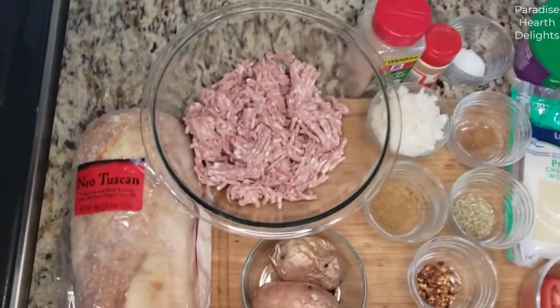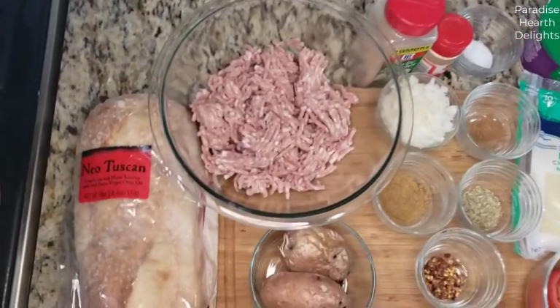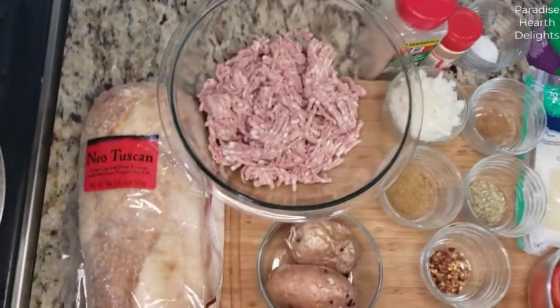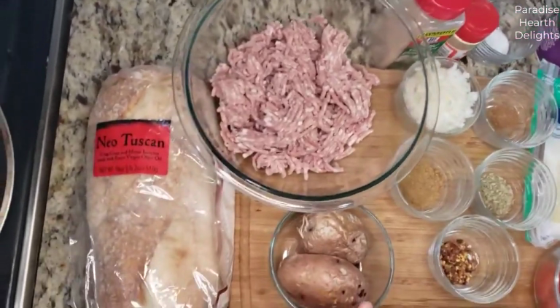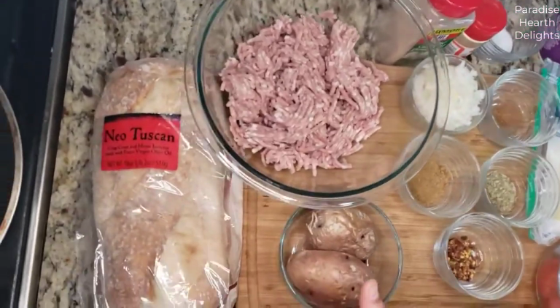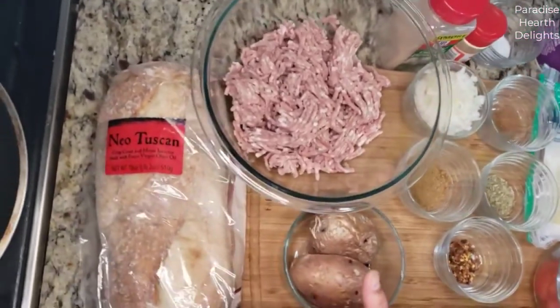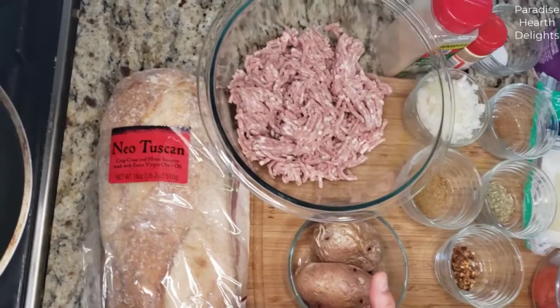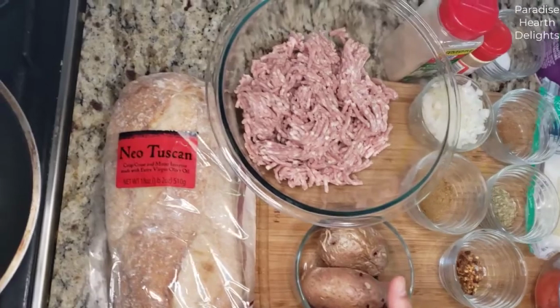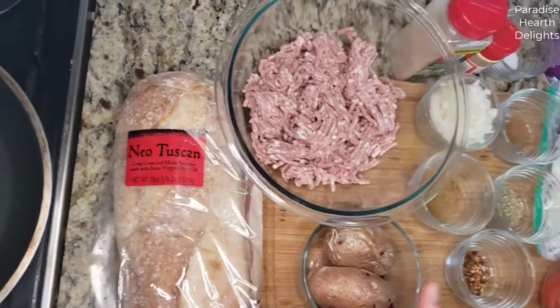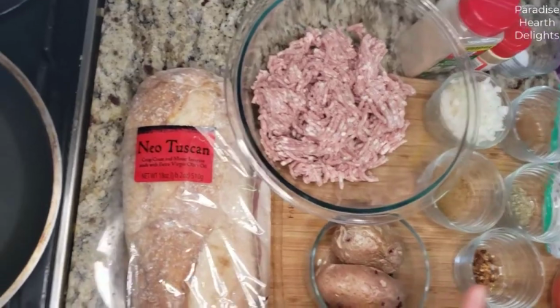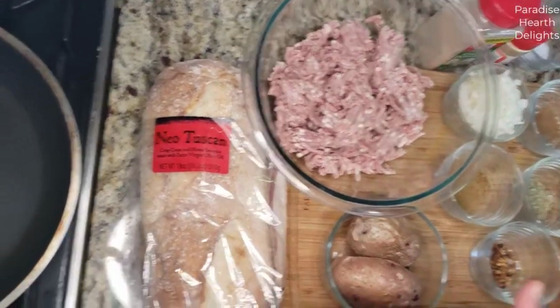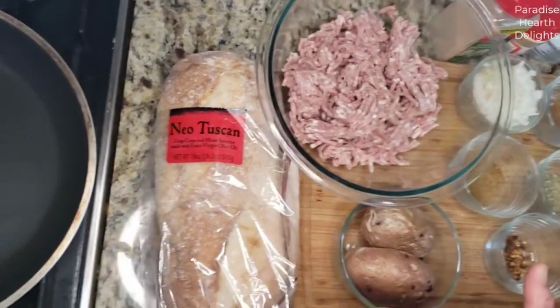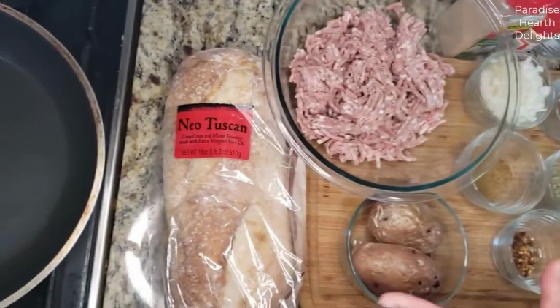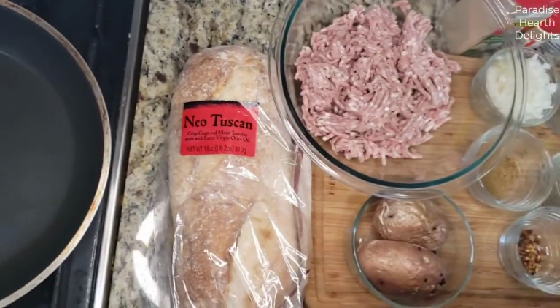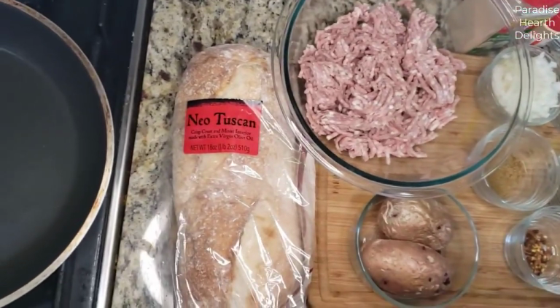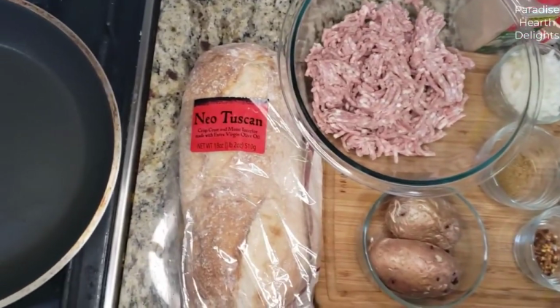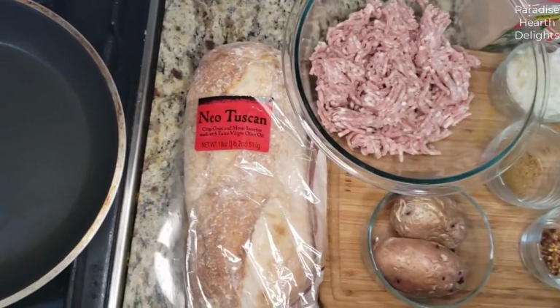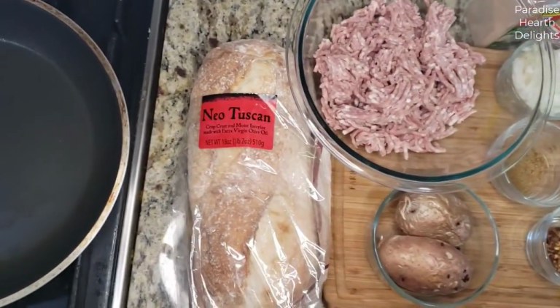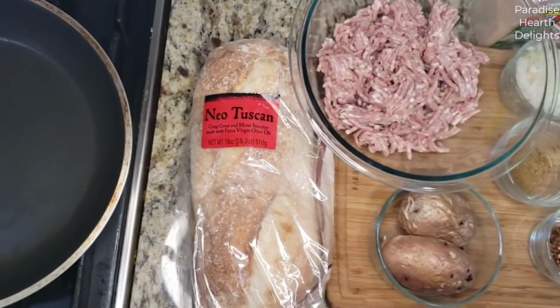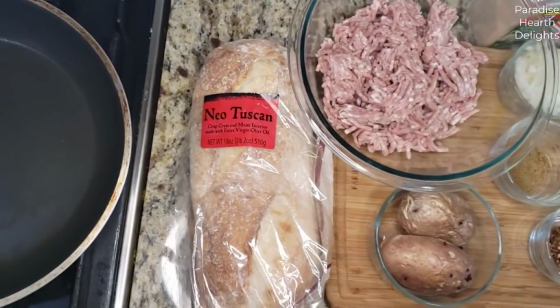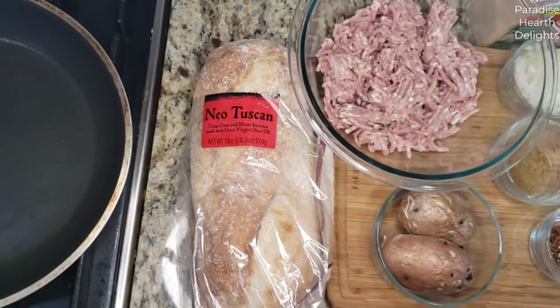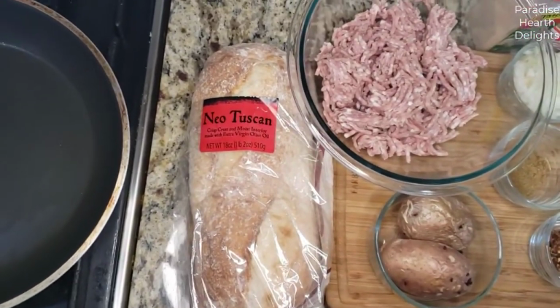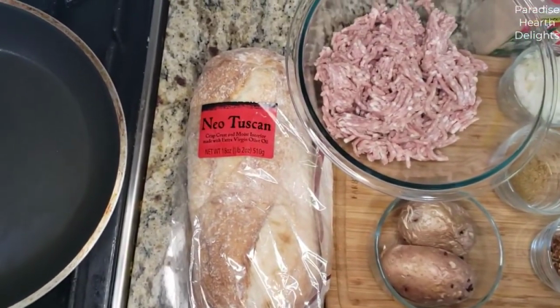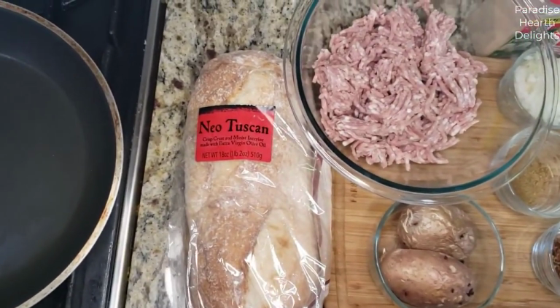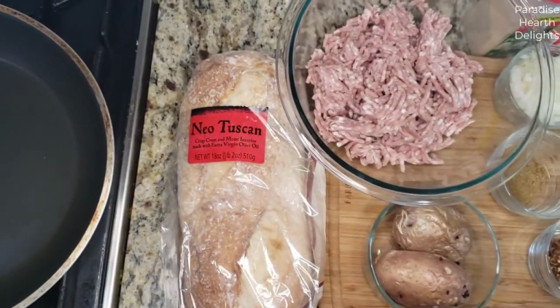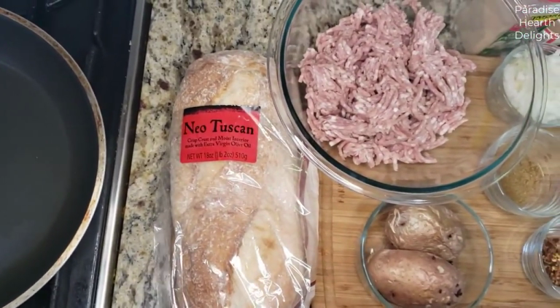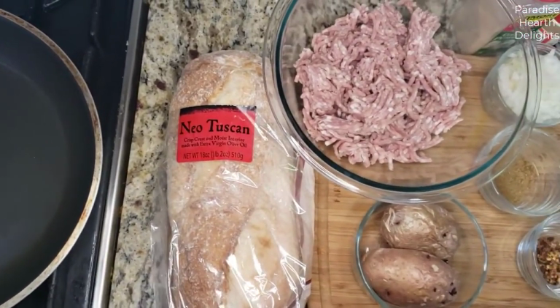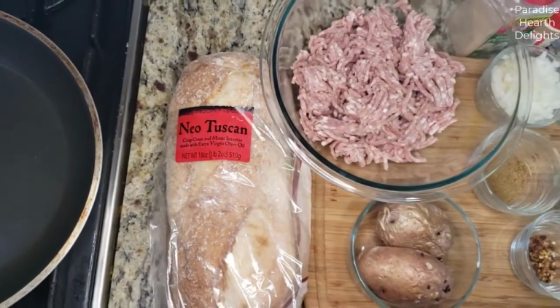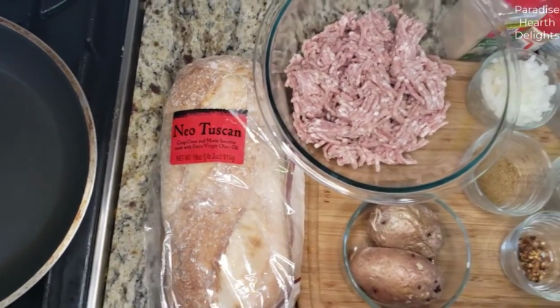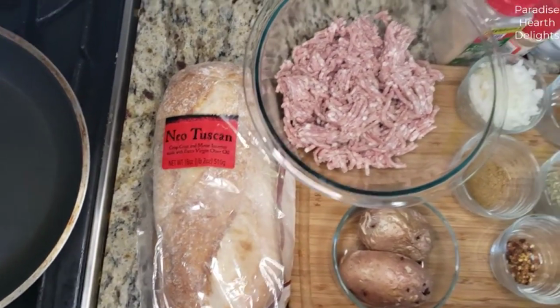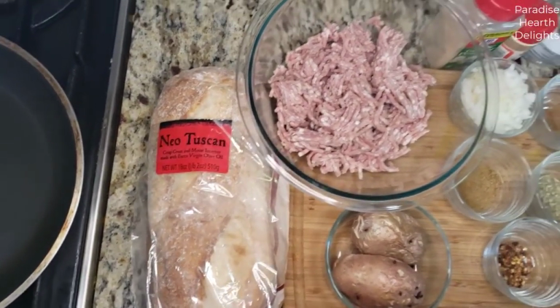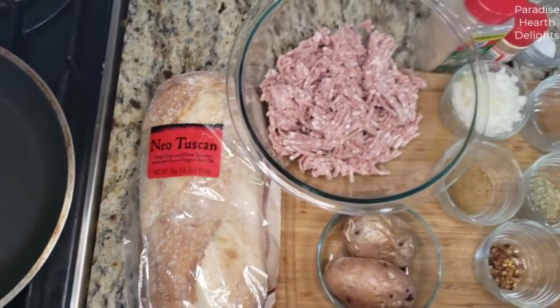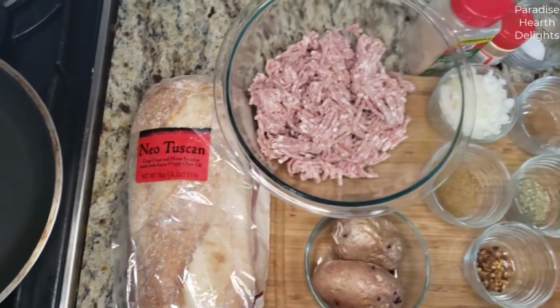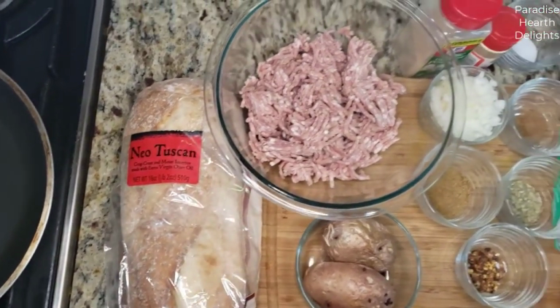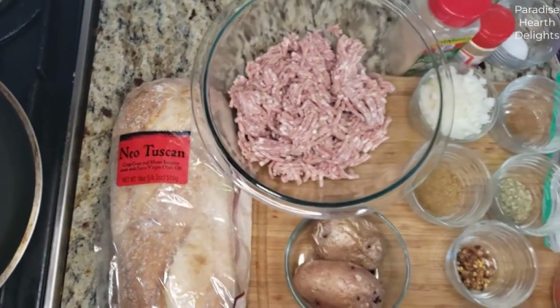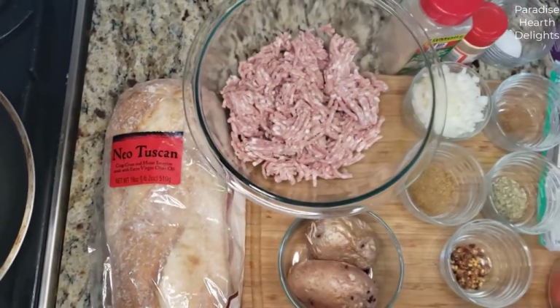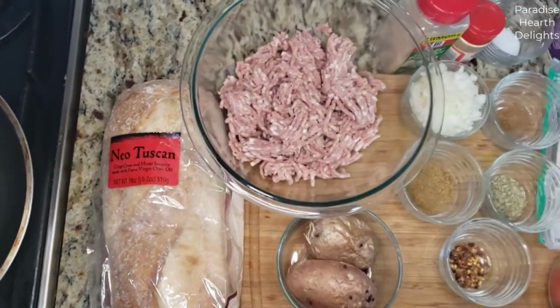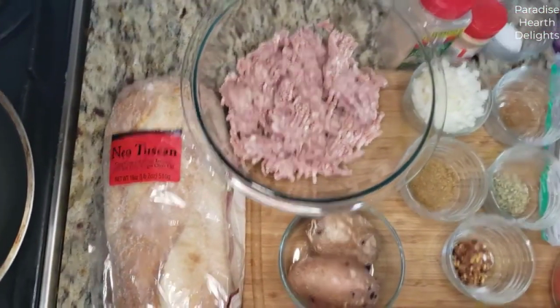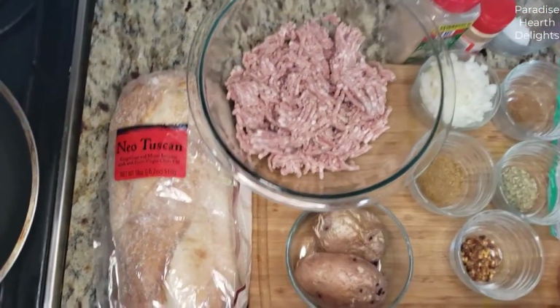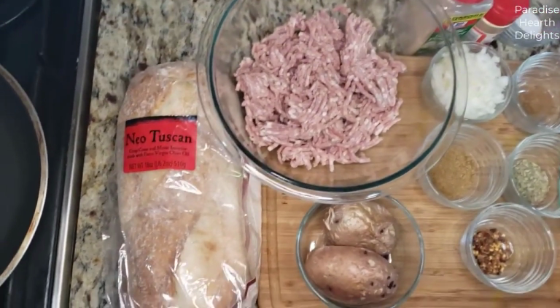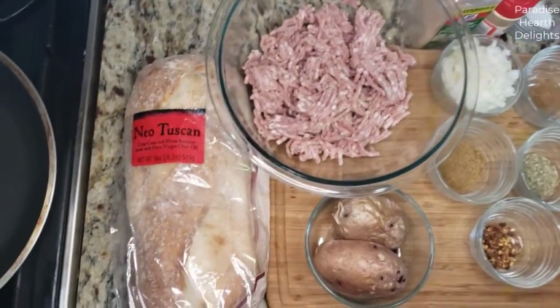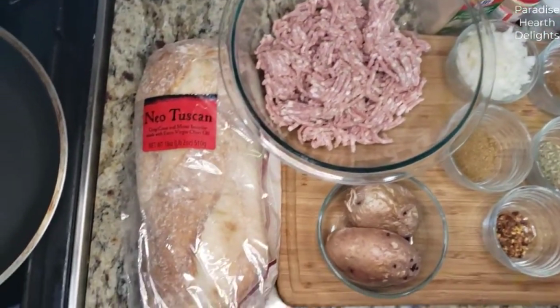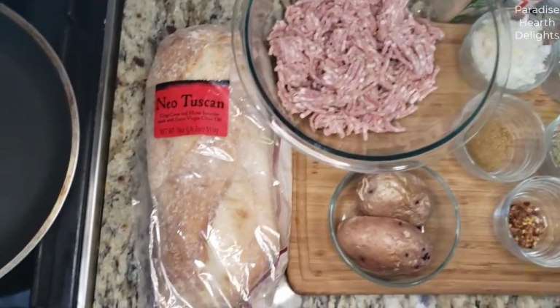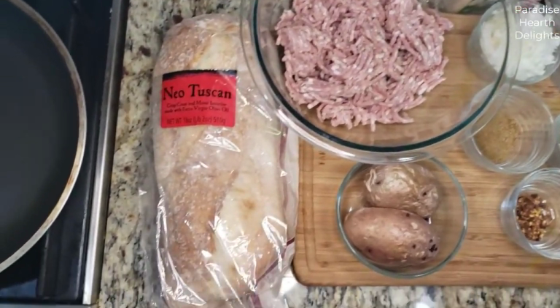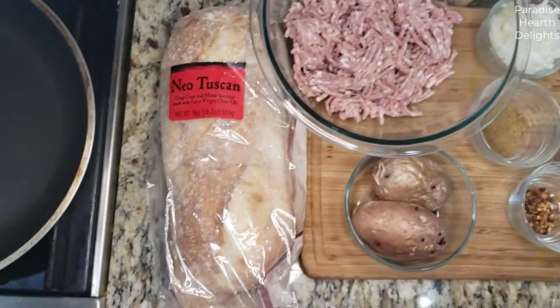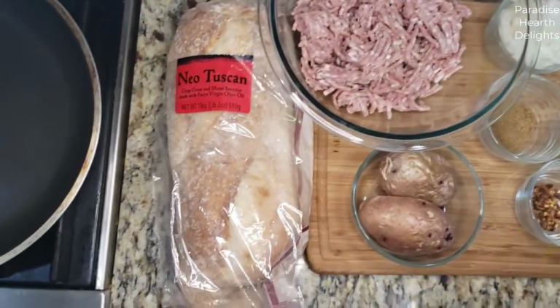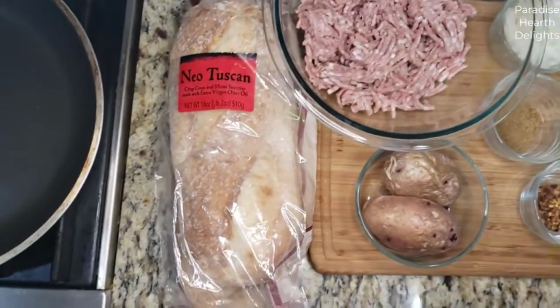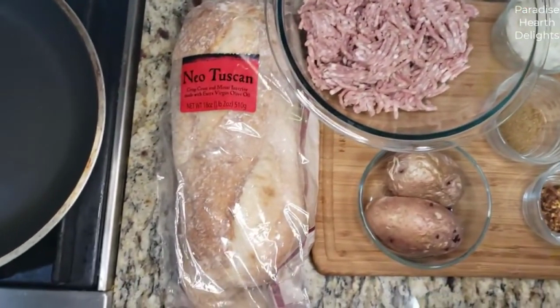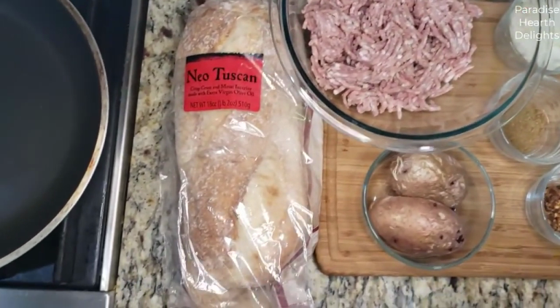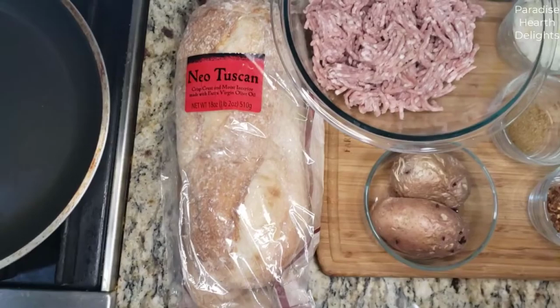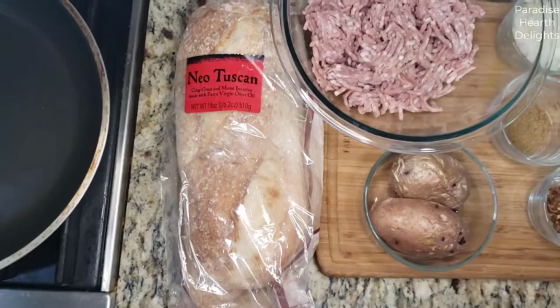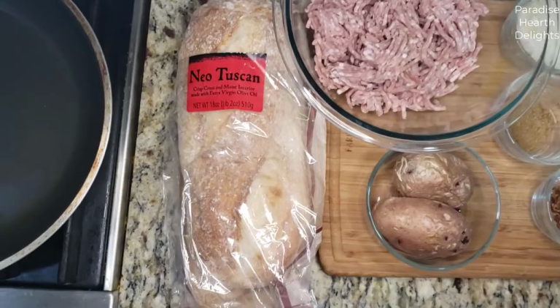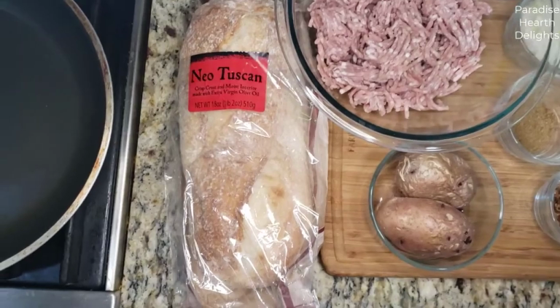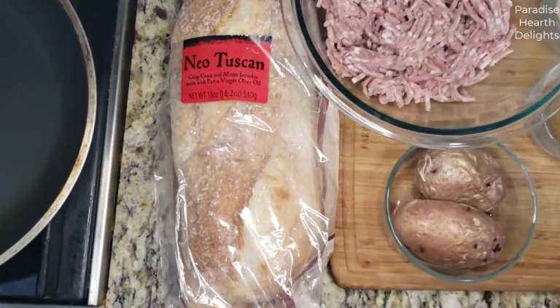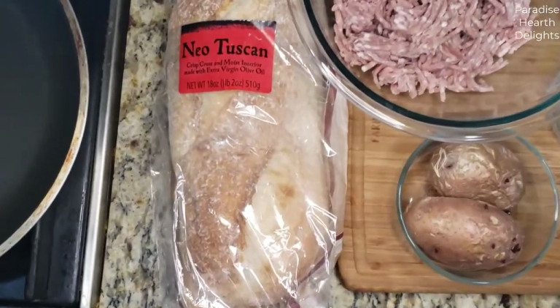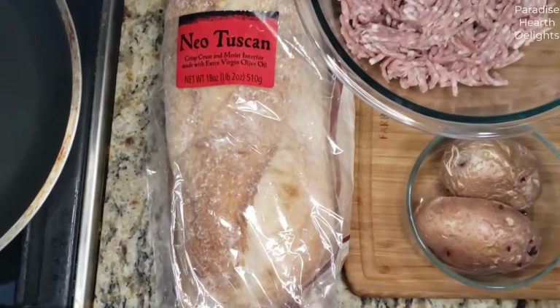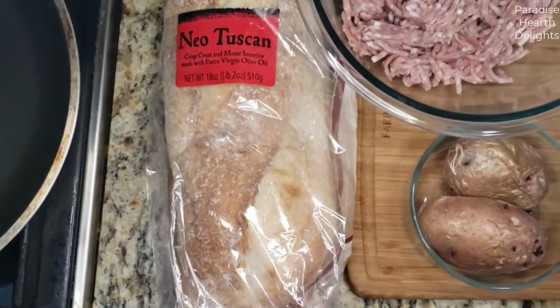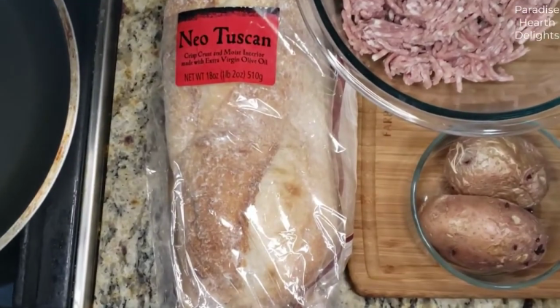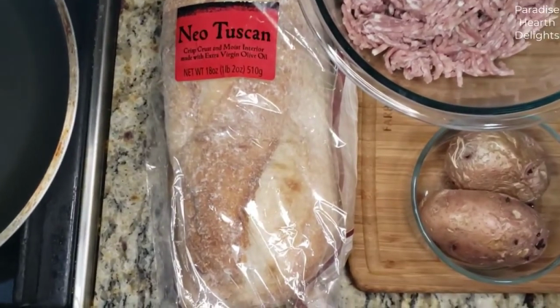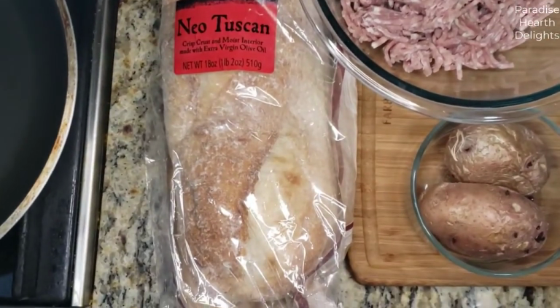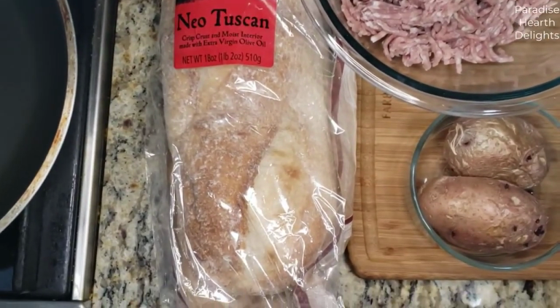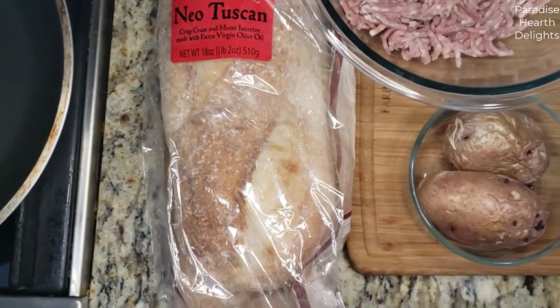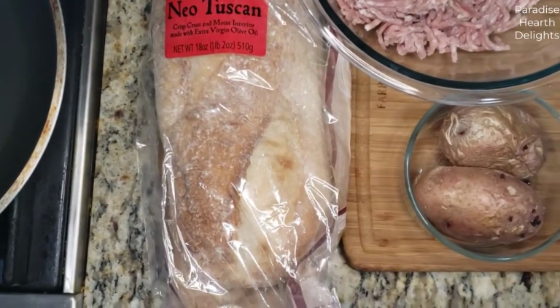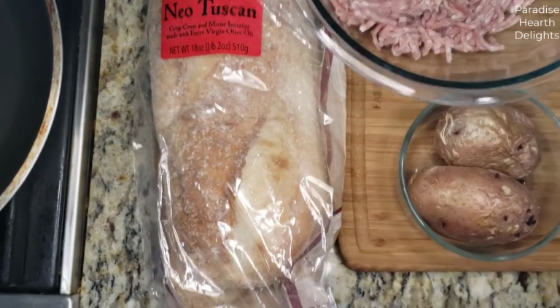I have a whole loaf of this. This is a rustic Italian style bread with a crusty exterior and a porous interior.